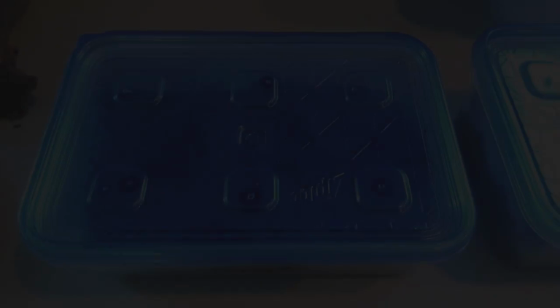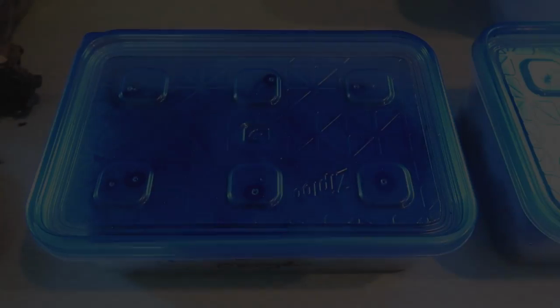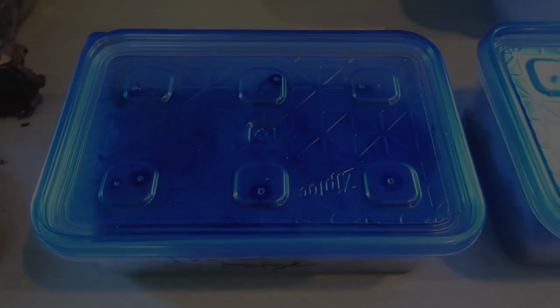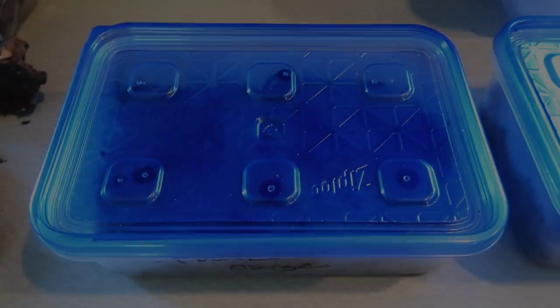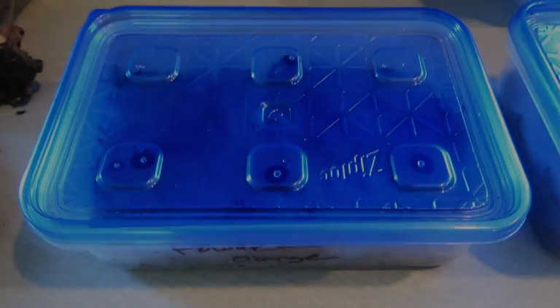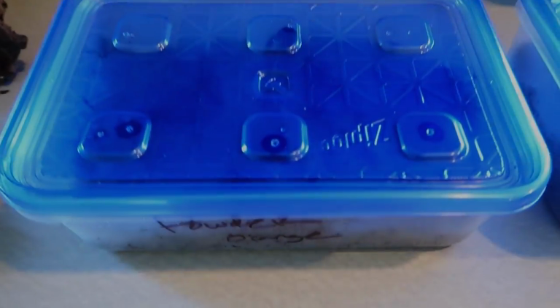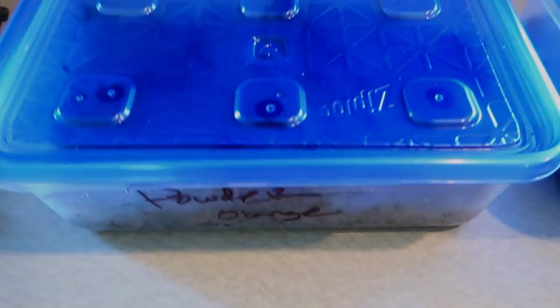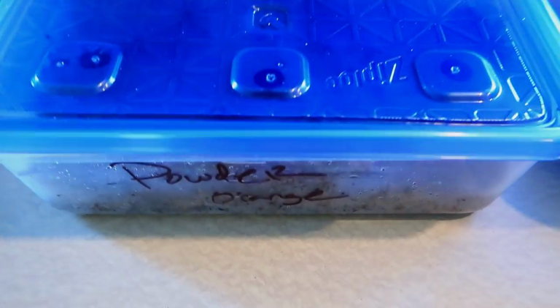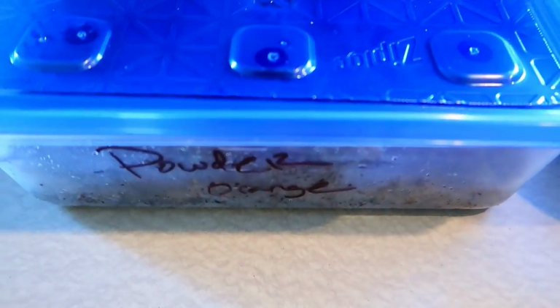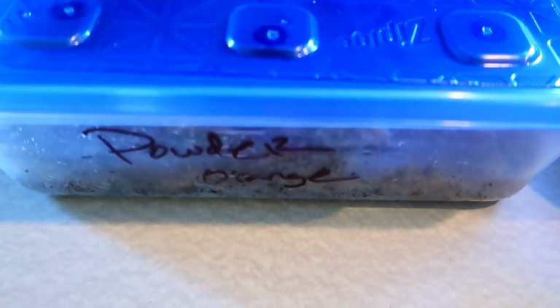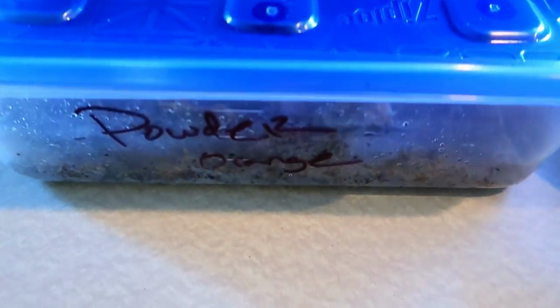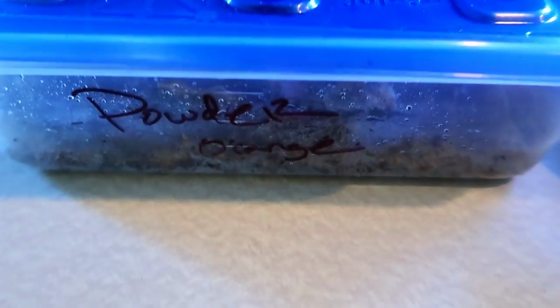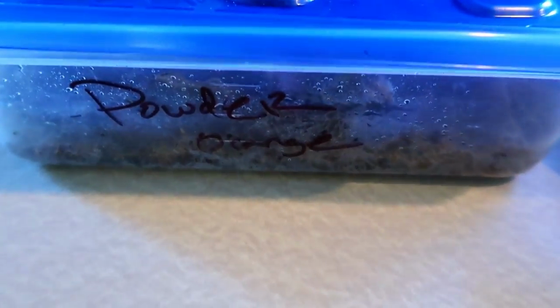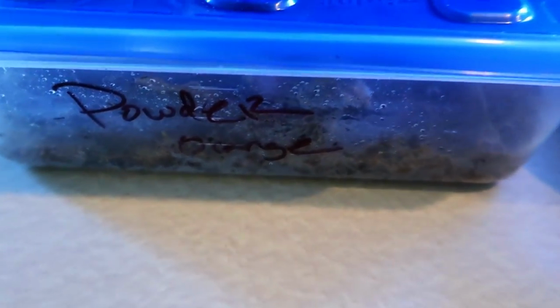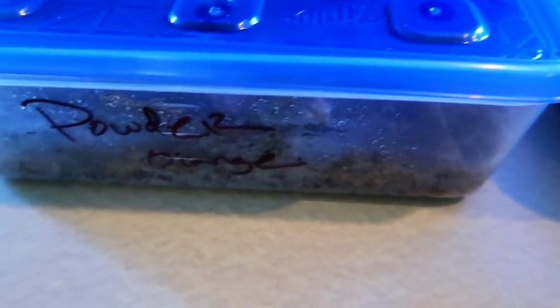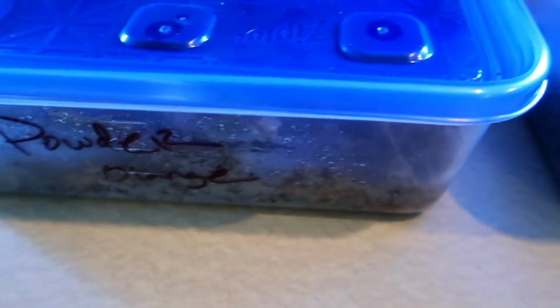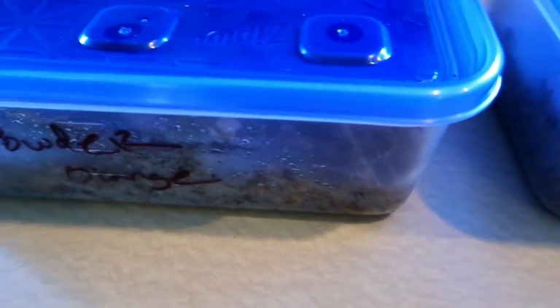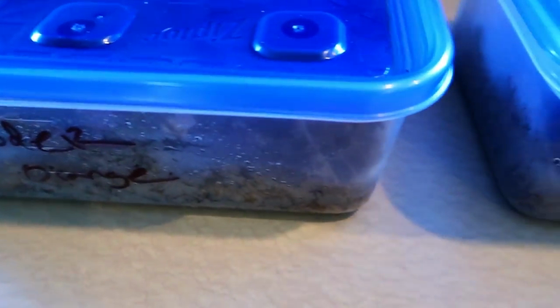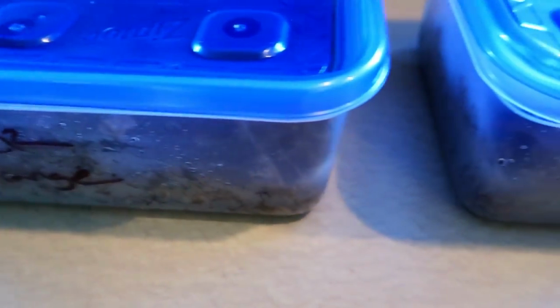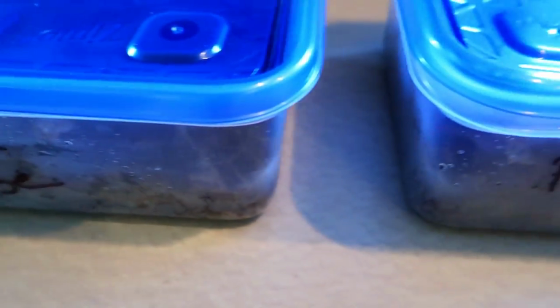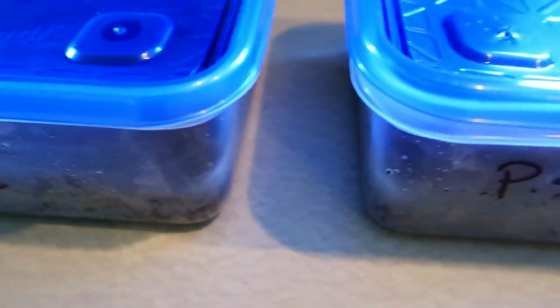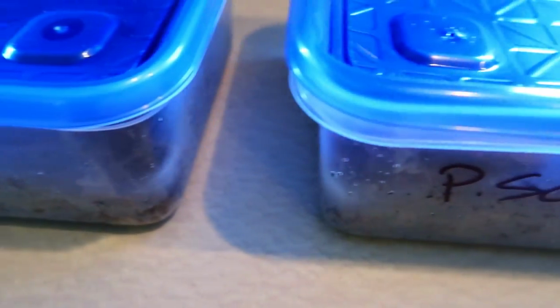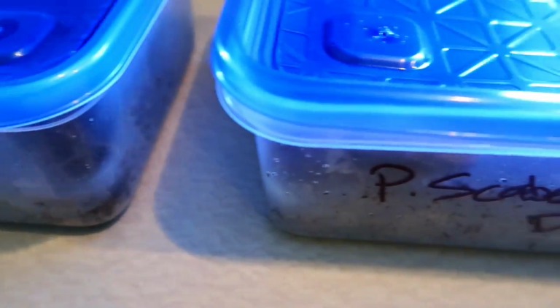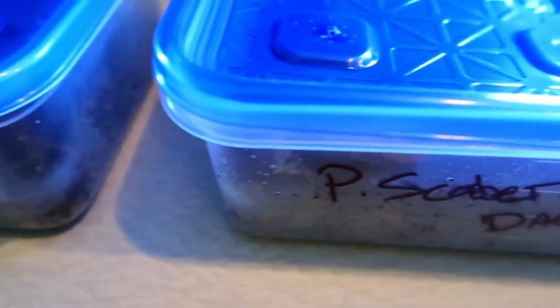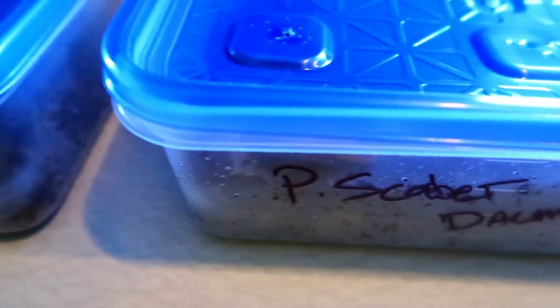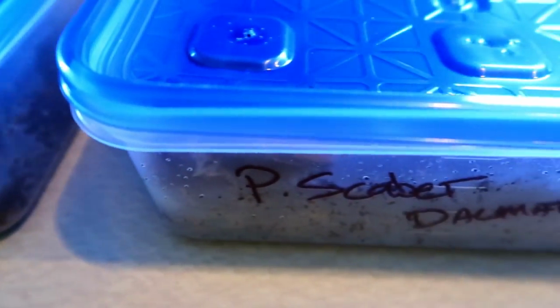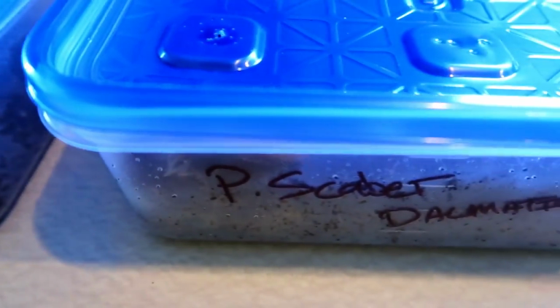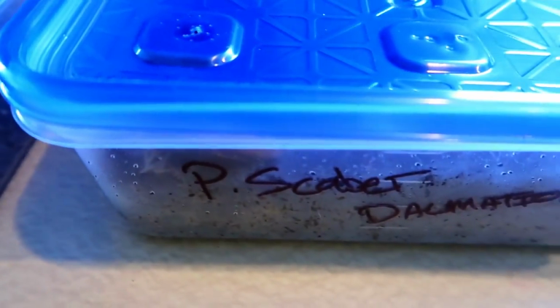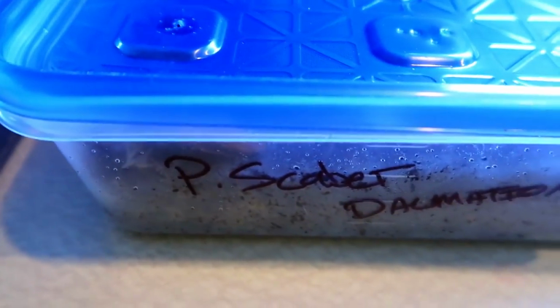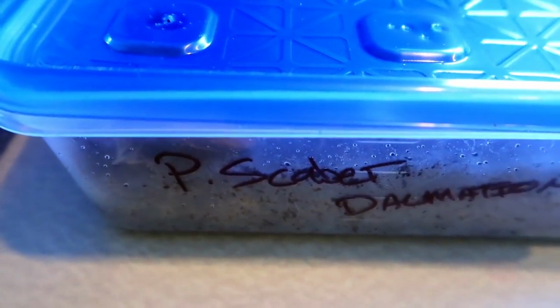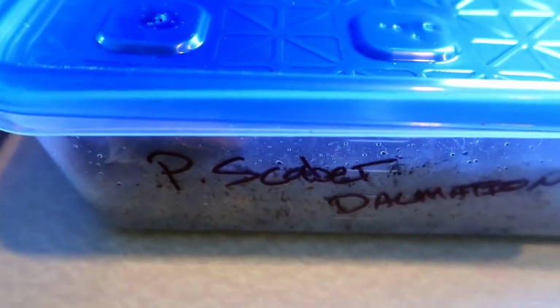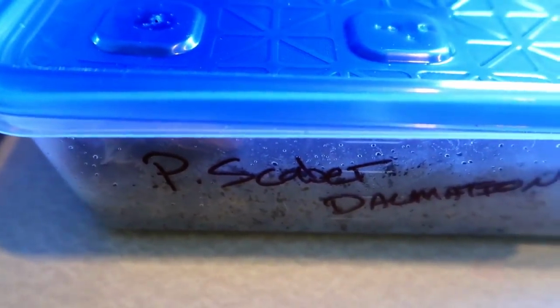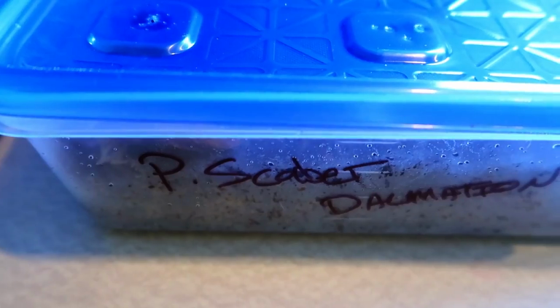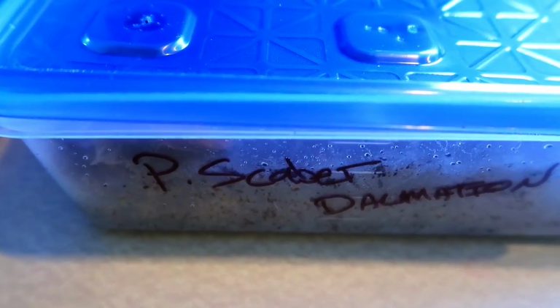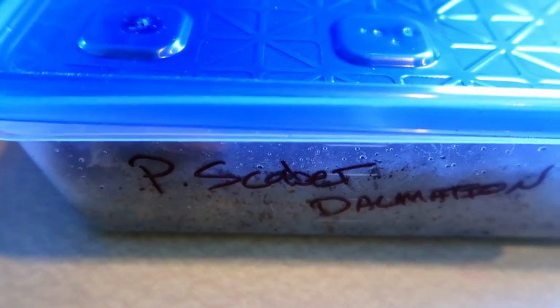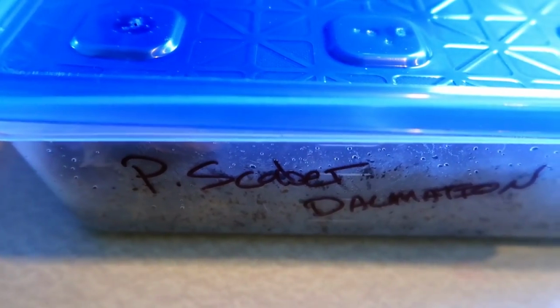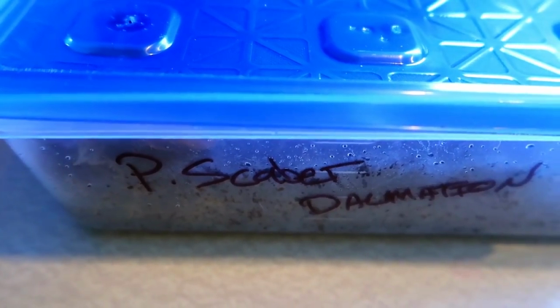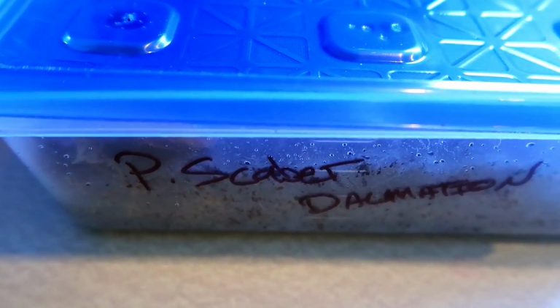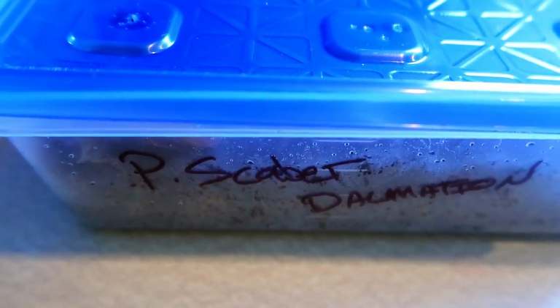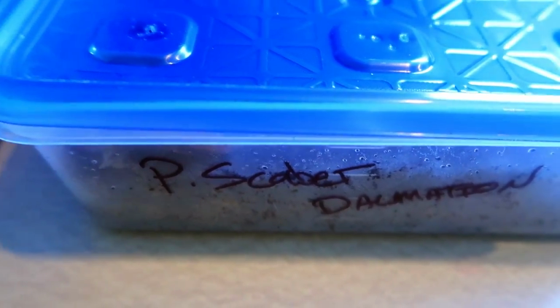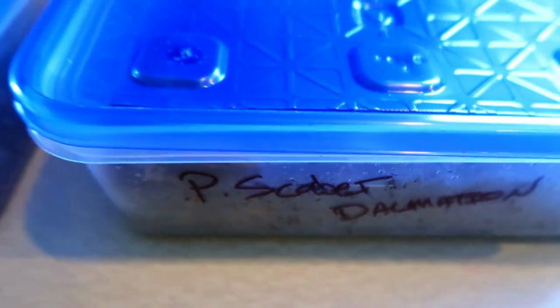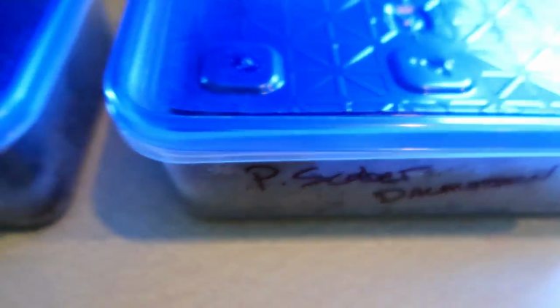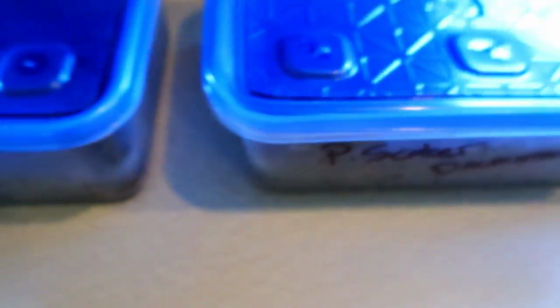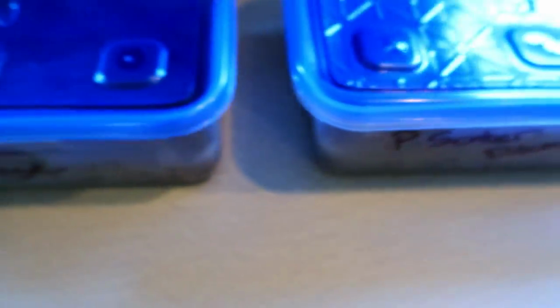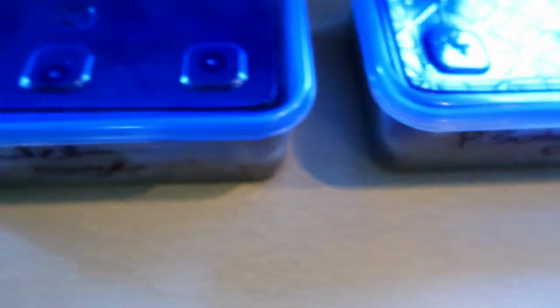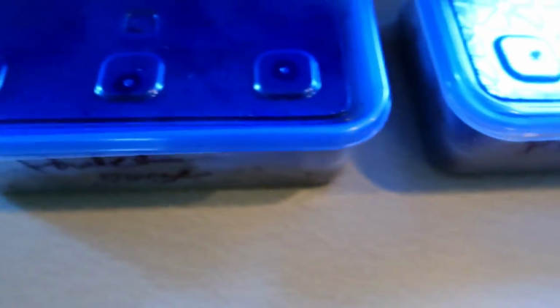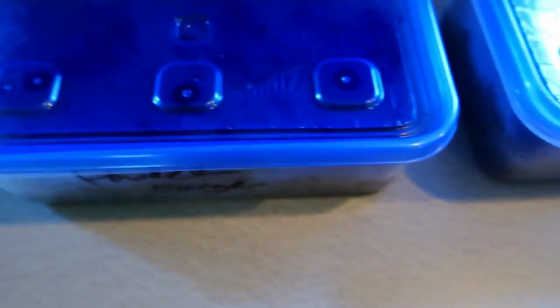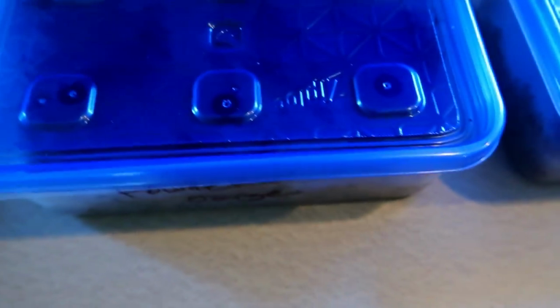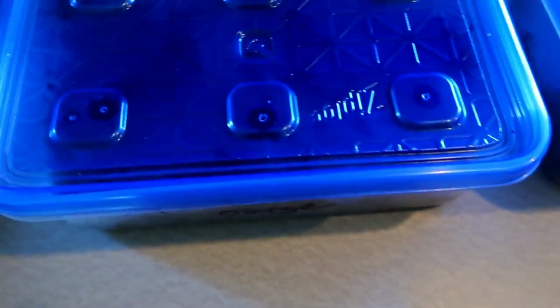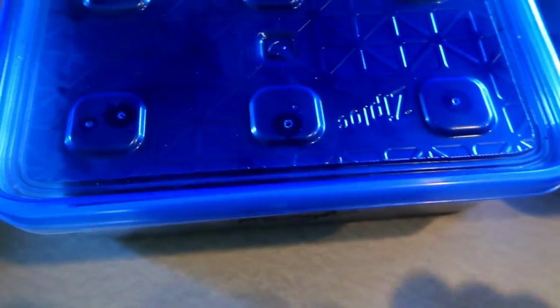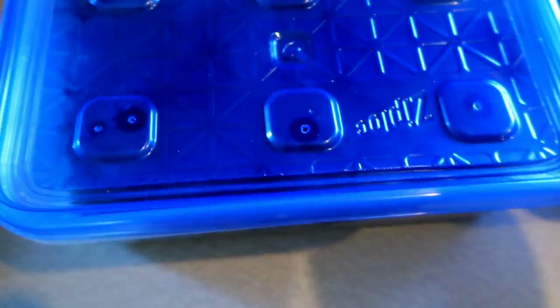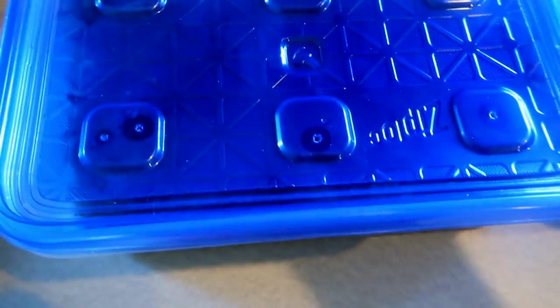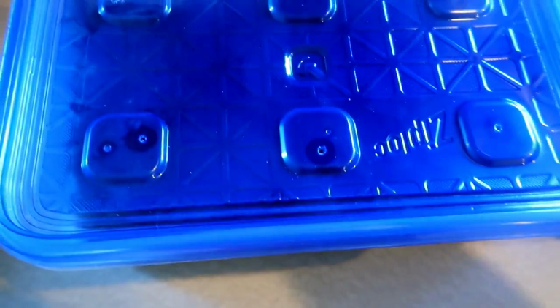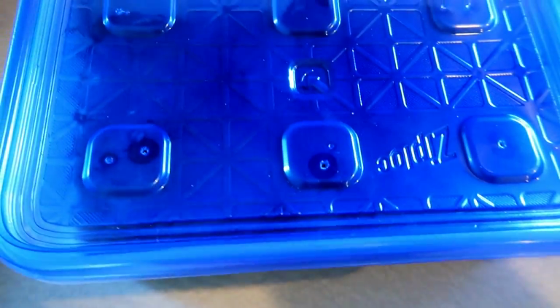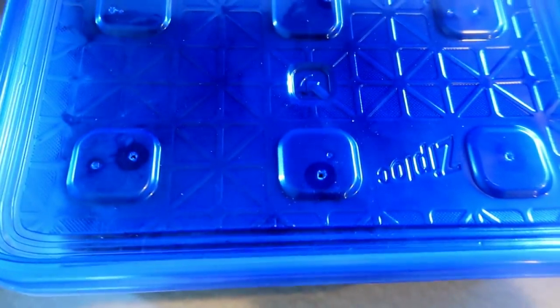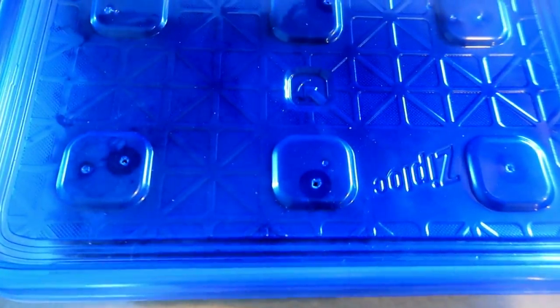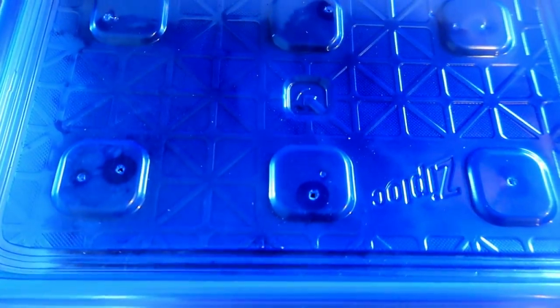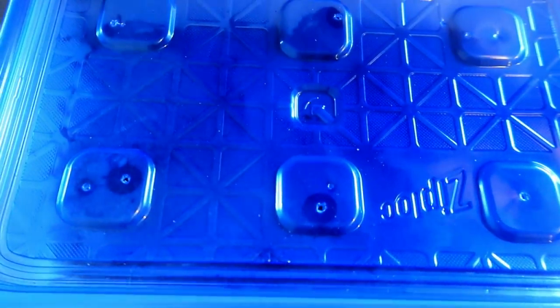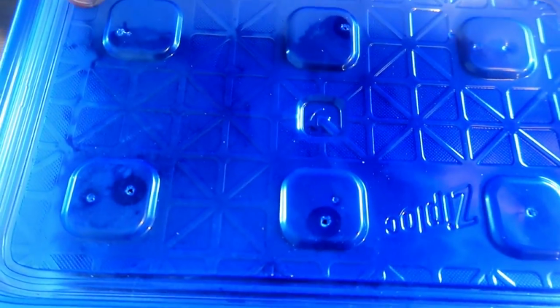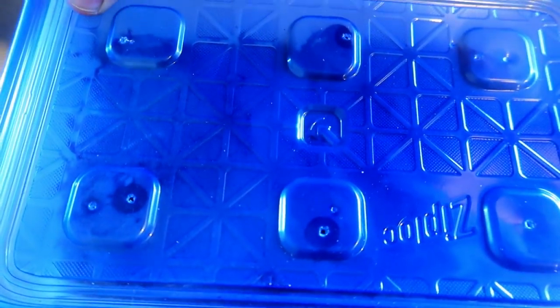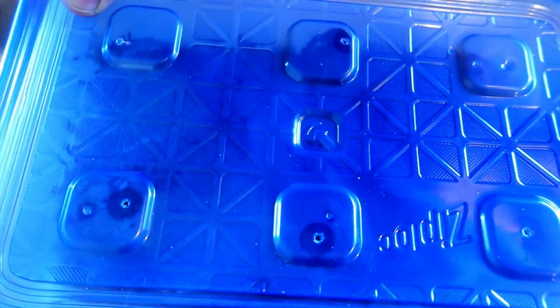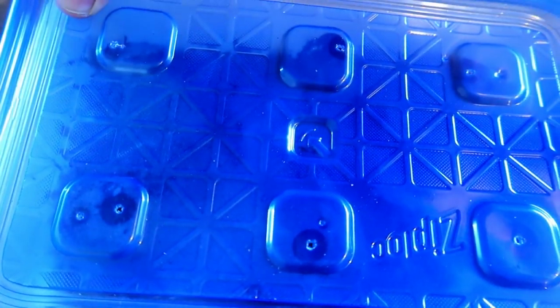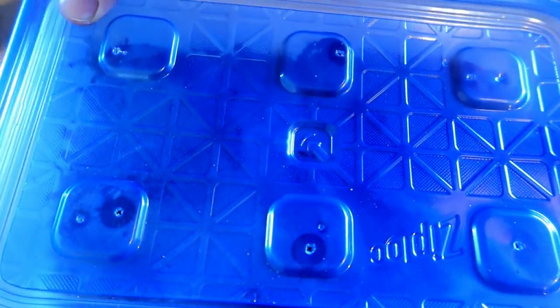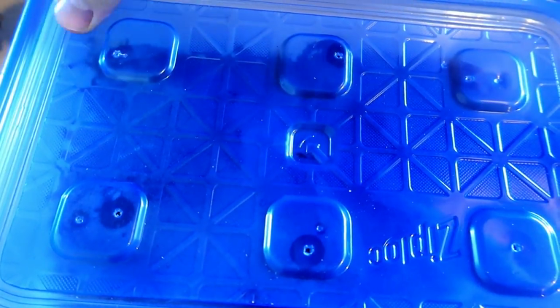So here are the two cultures I currently have. I have some powder orange and some scaber dalmatians, and I've learned a few things already on these.